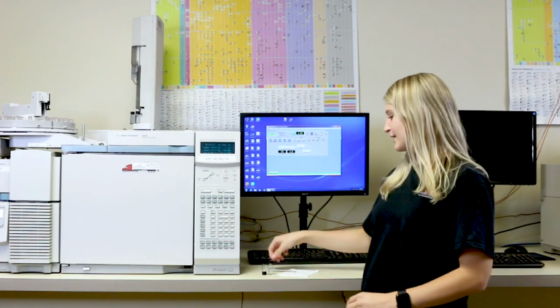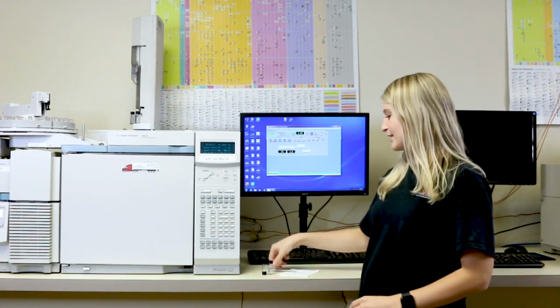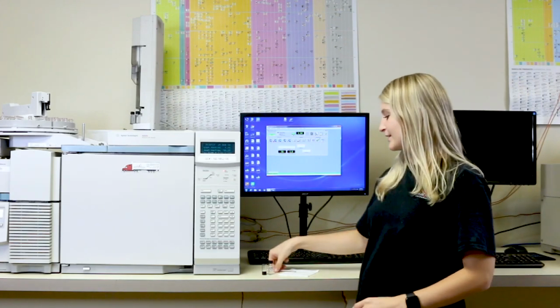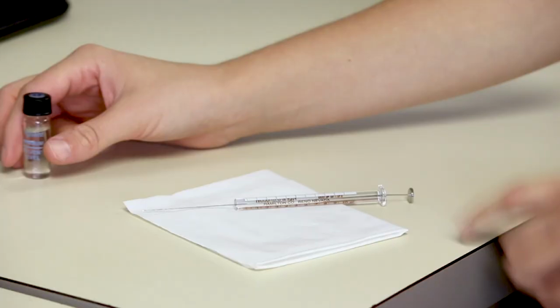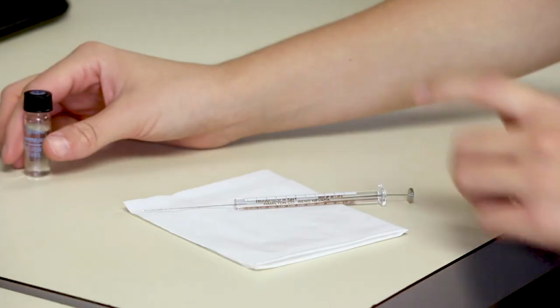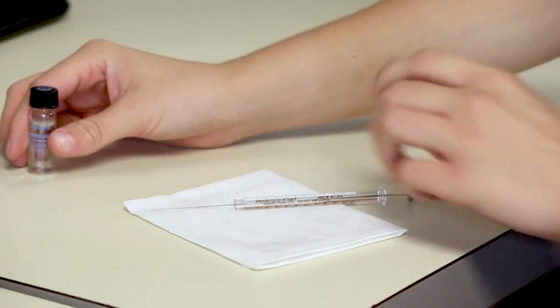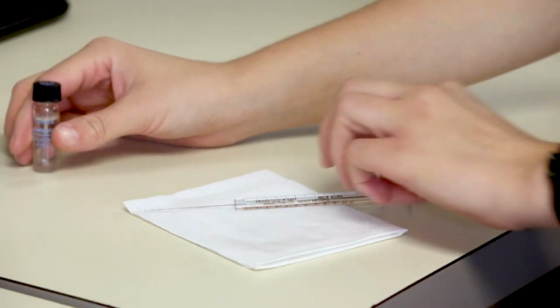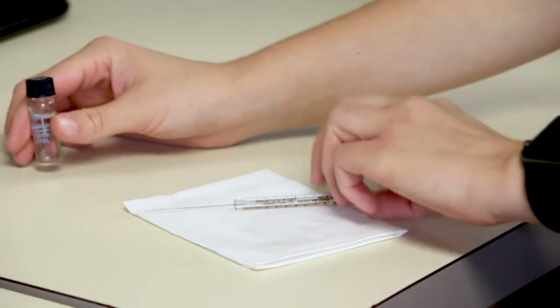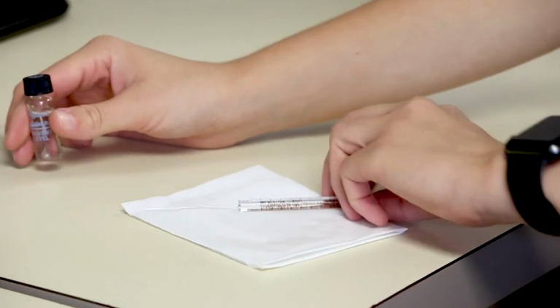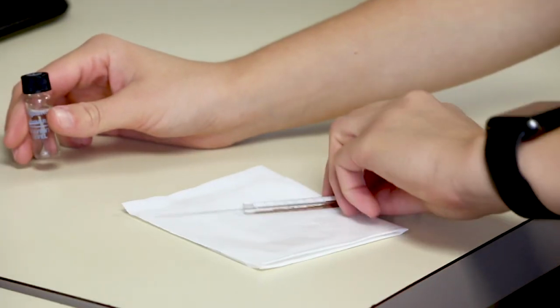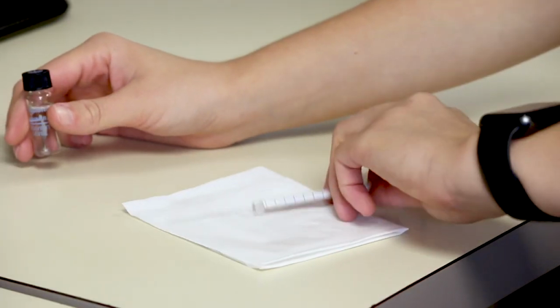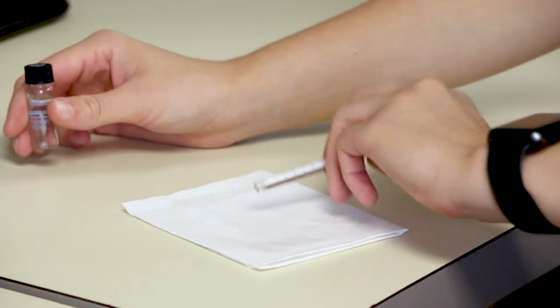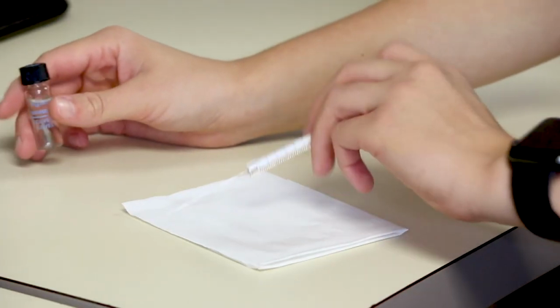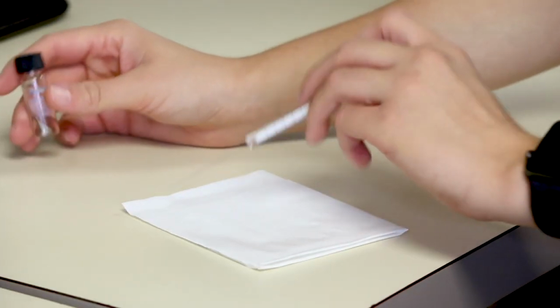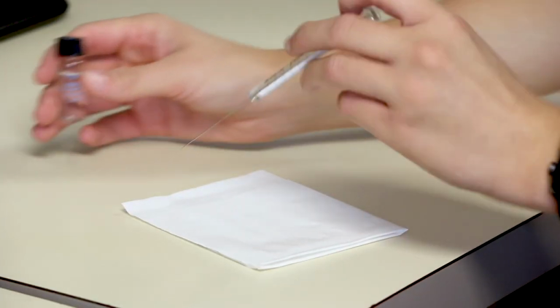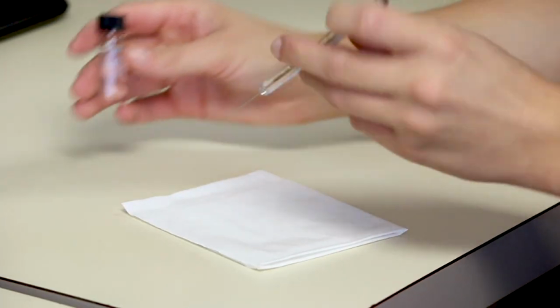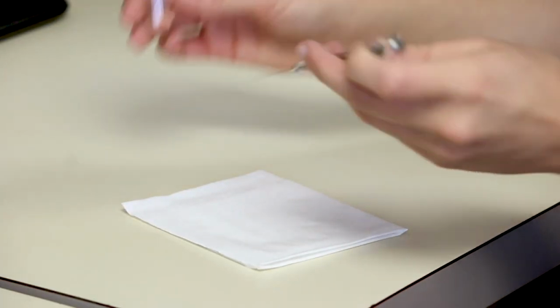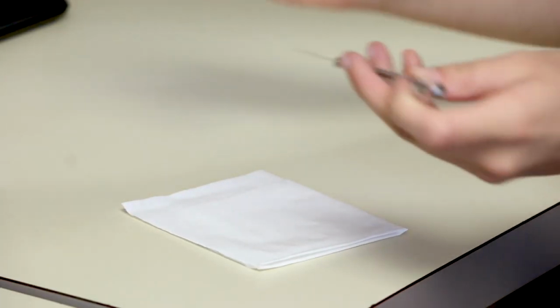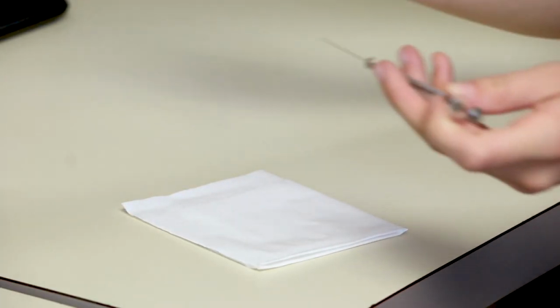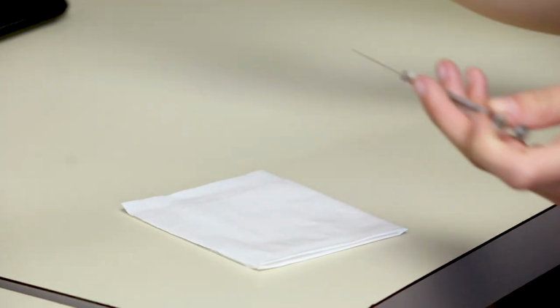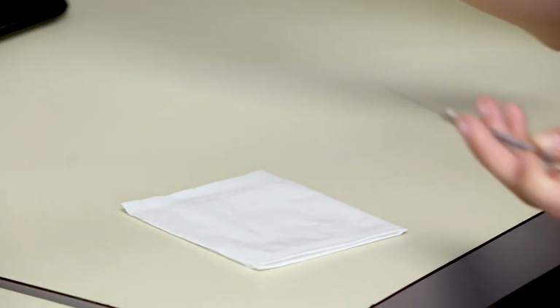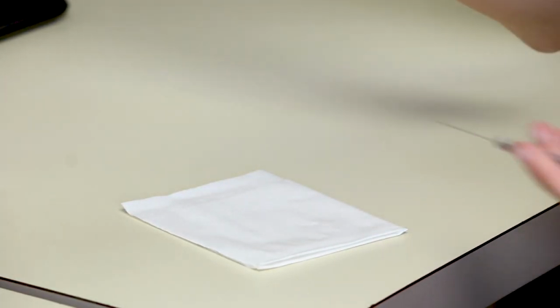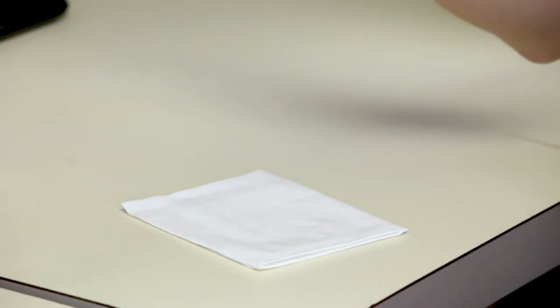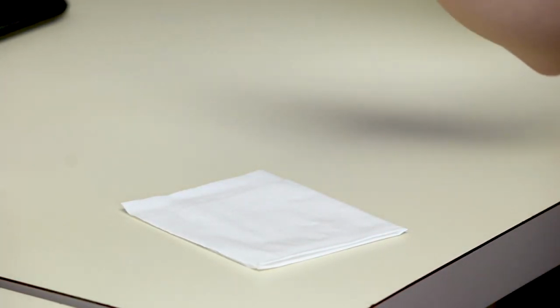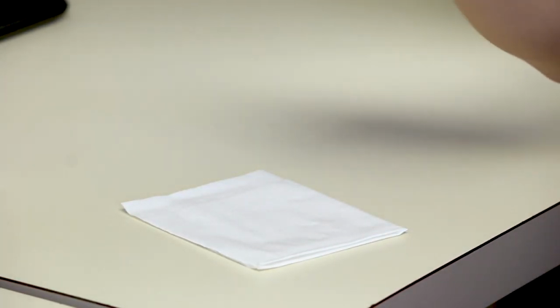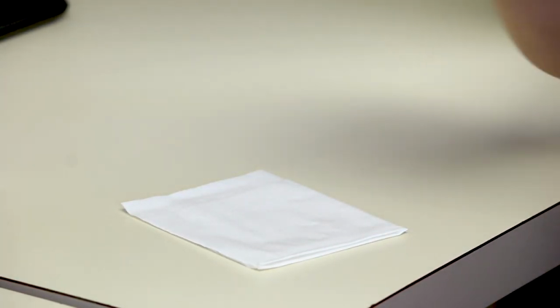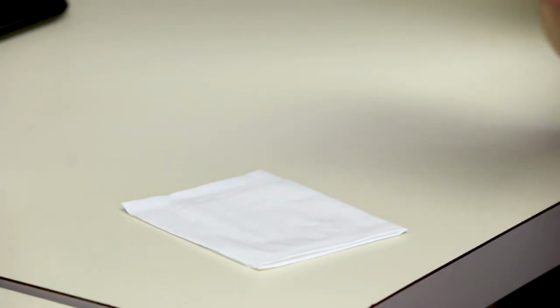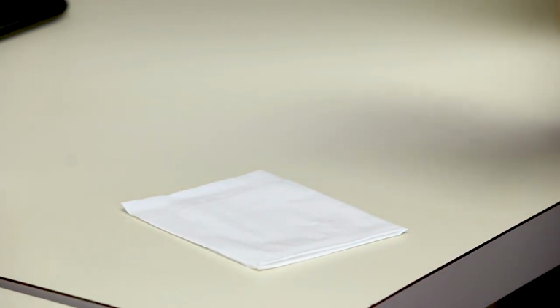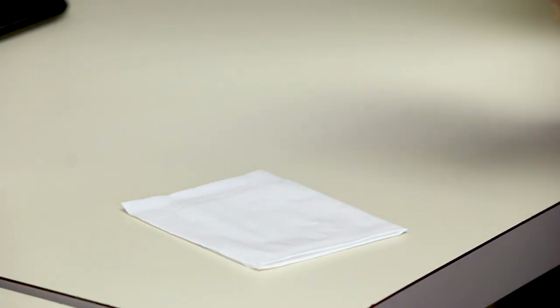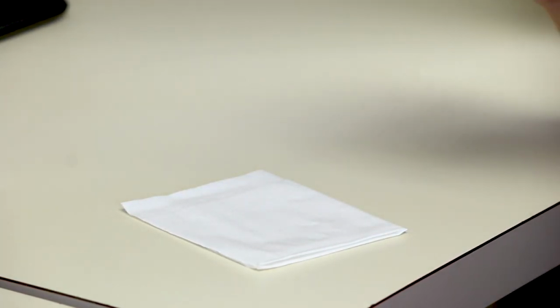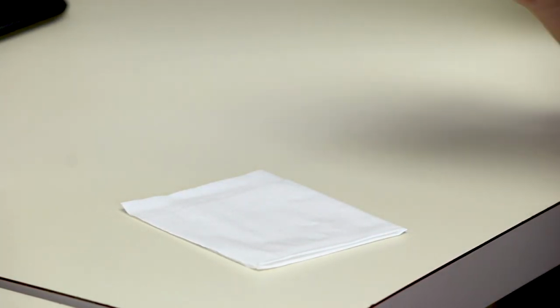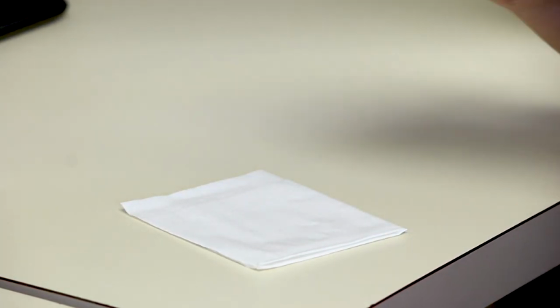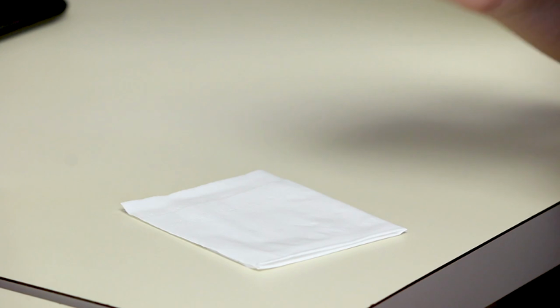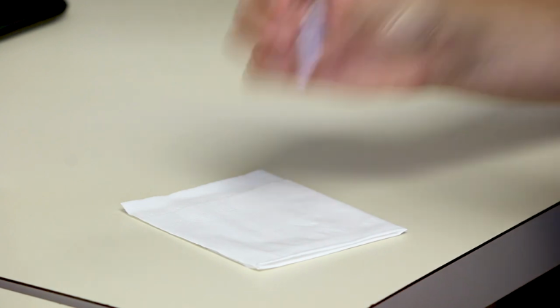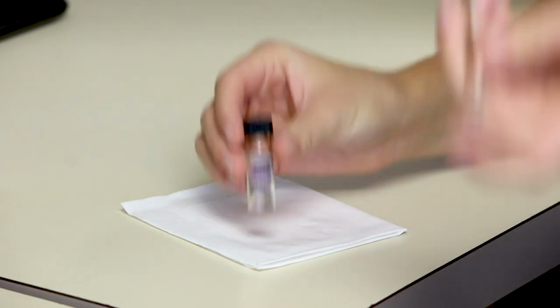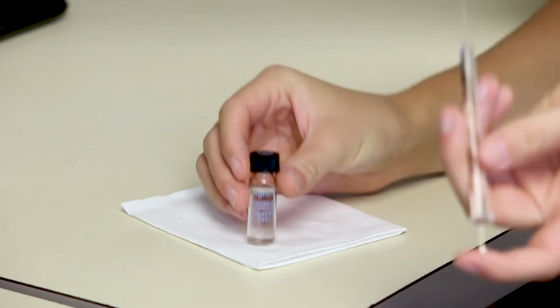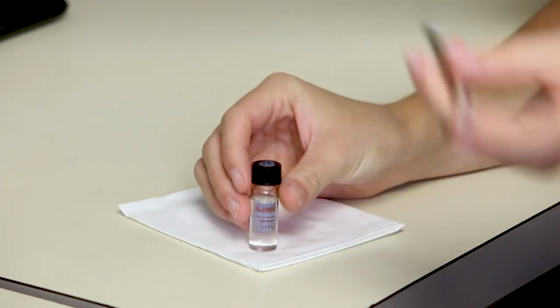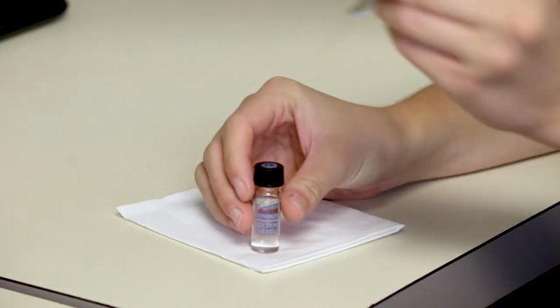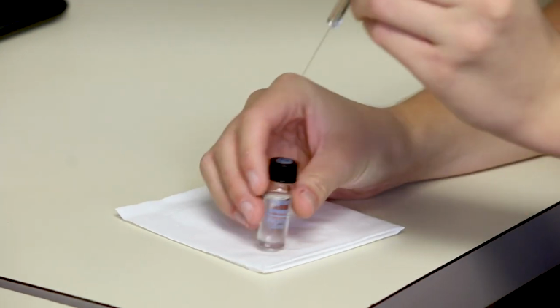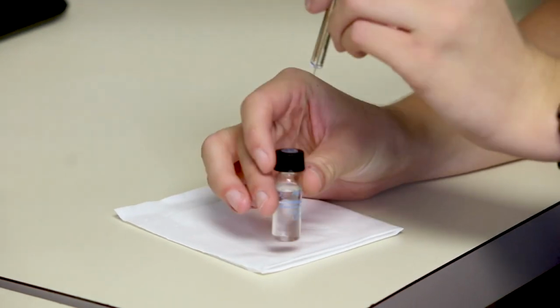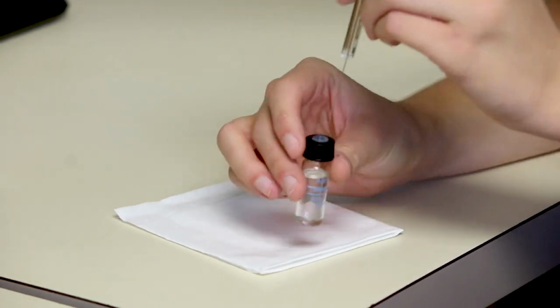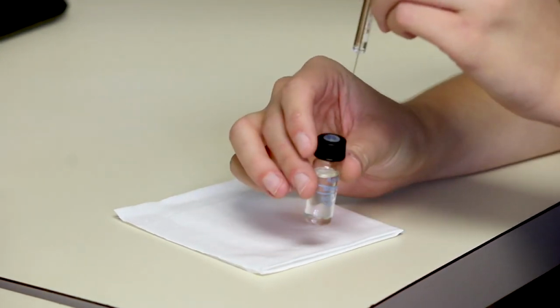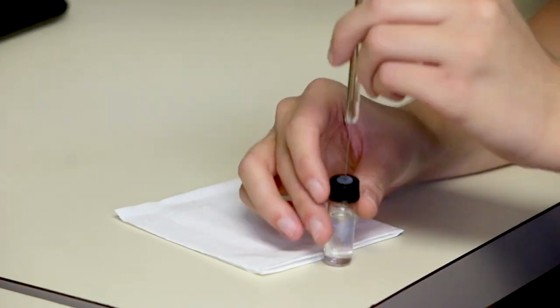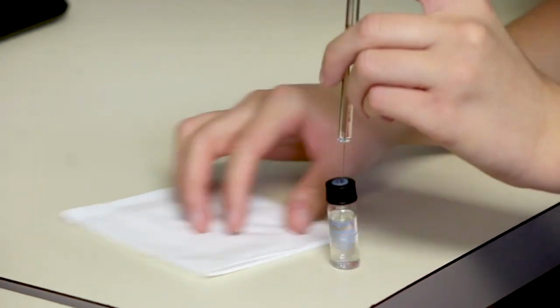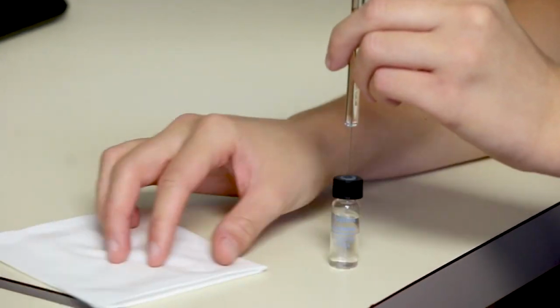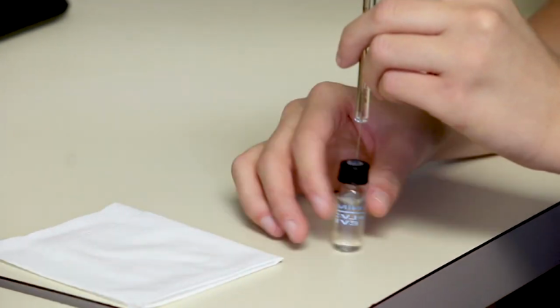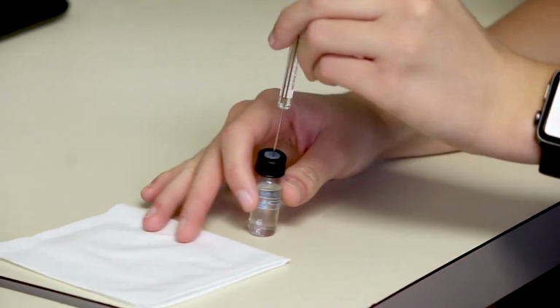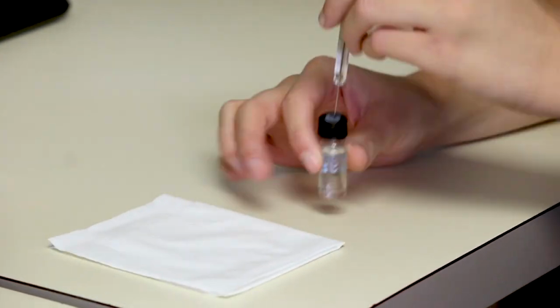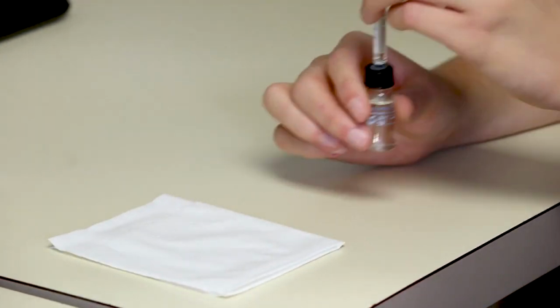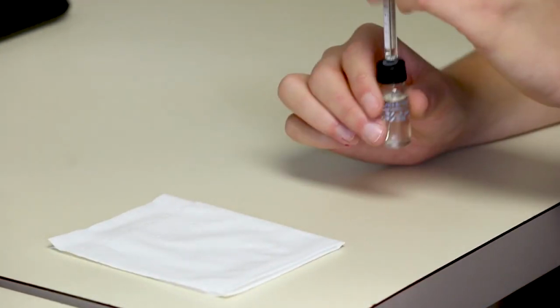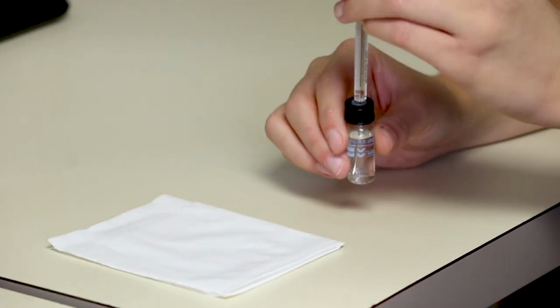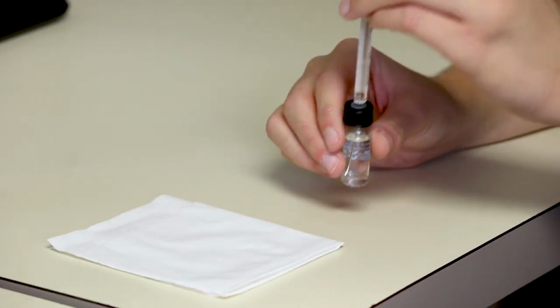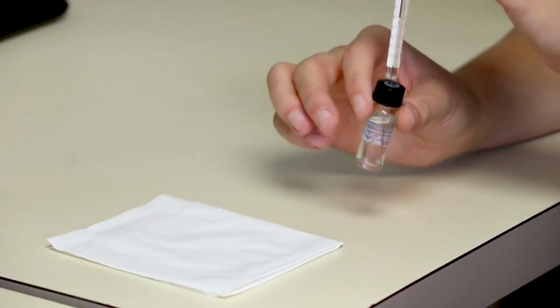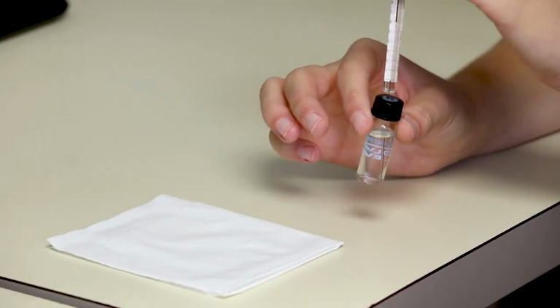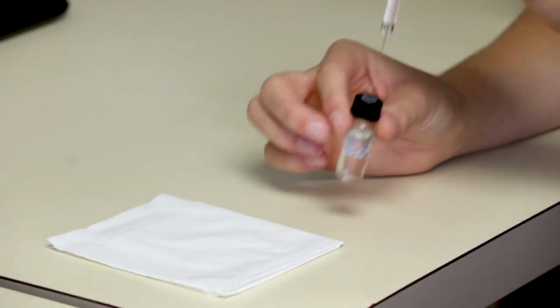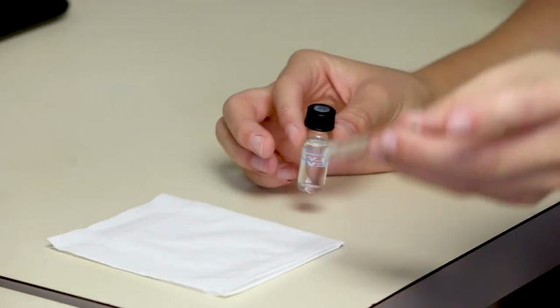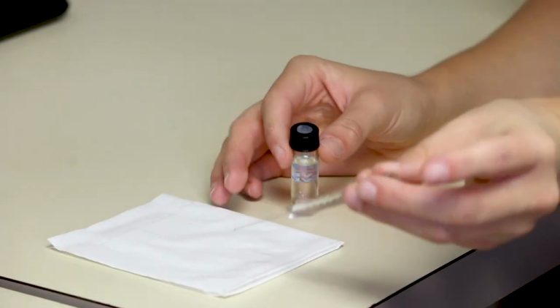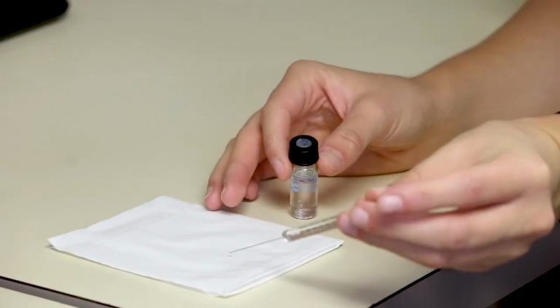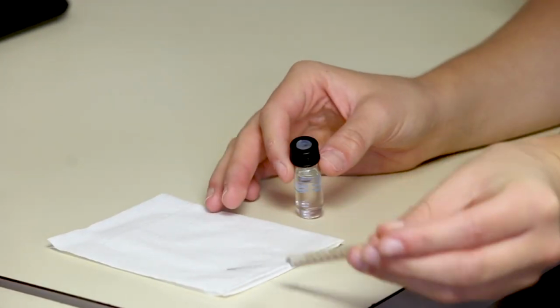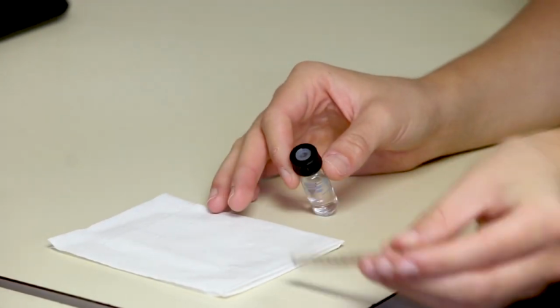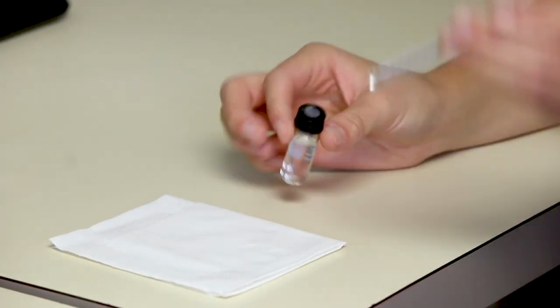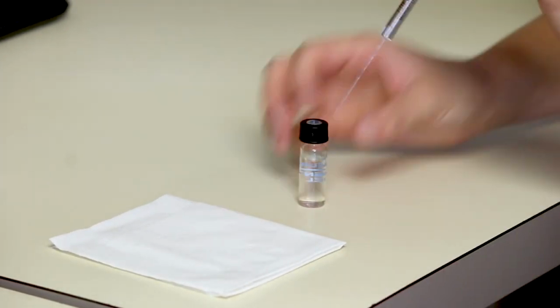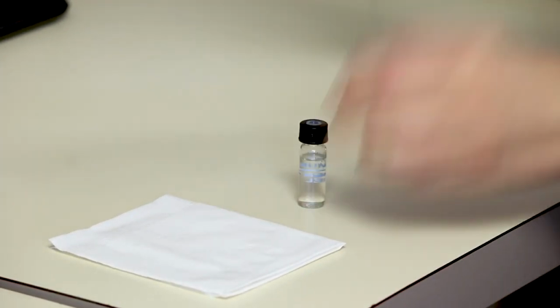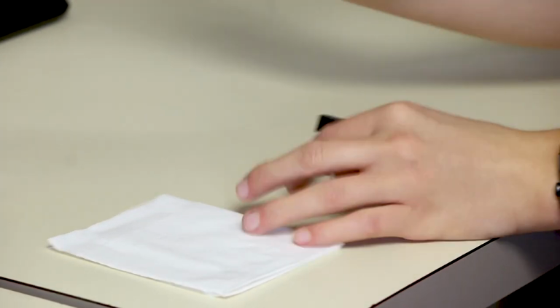First things first, we clean the syringe. You gotta make sure to clean it thoroughly. To make sure we're extra clean, we do it three times.